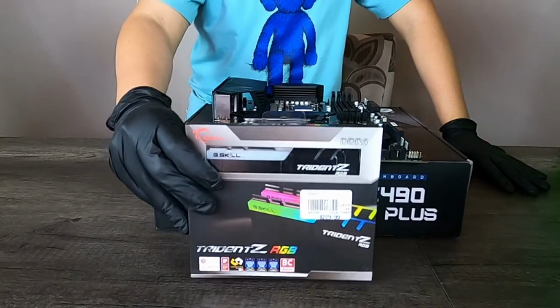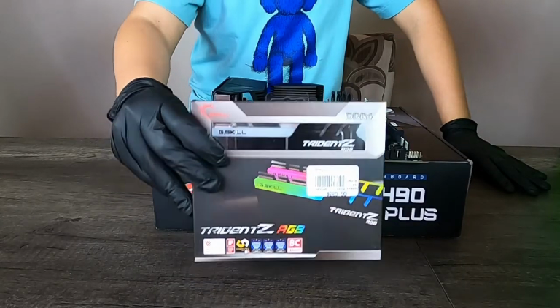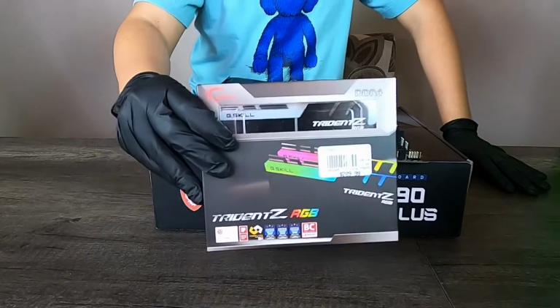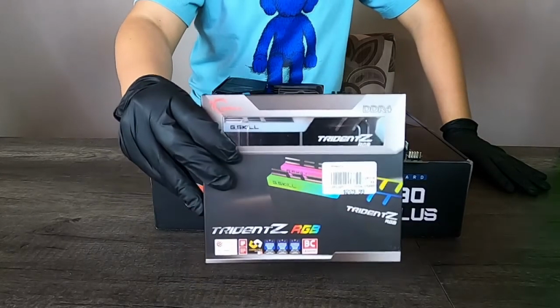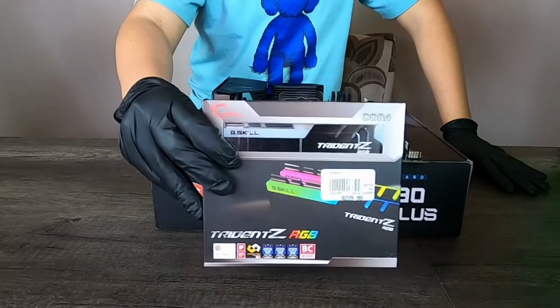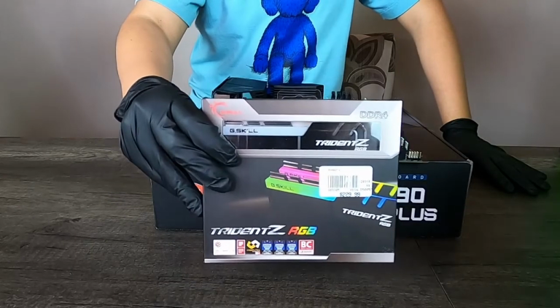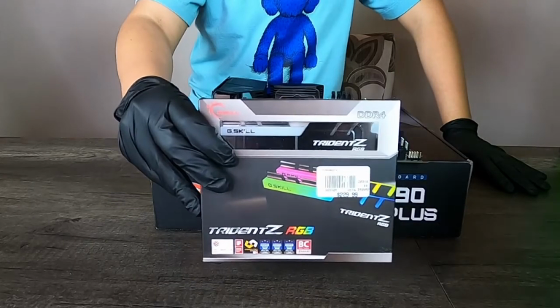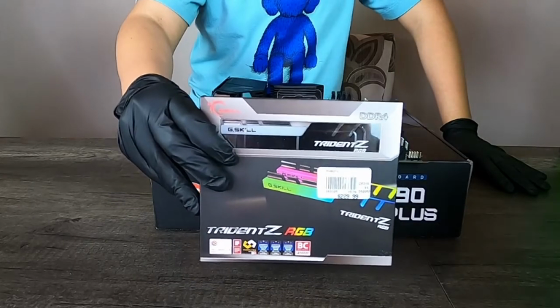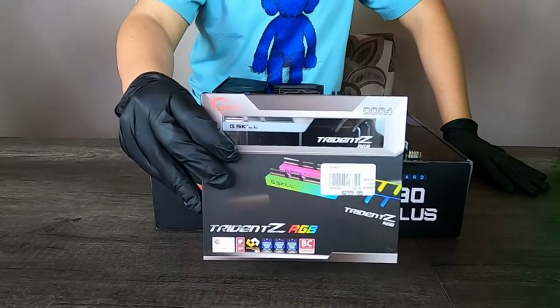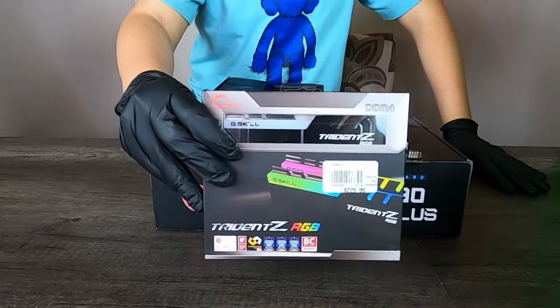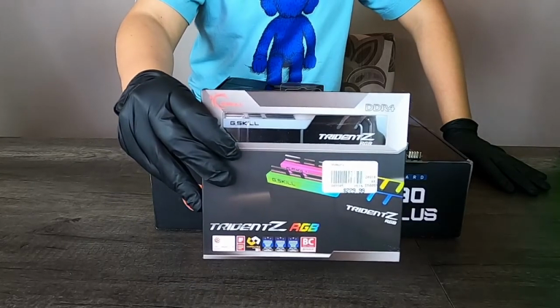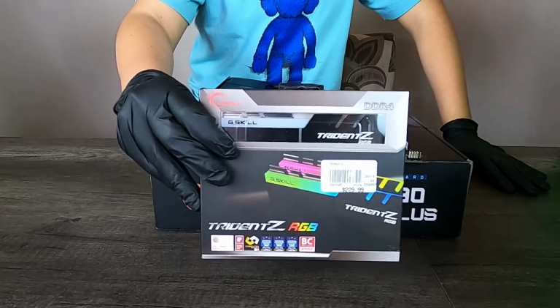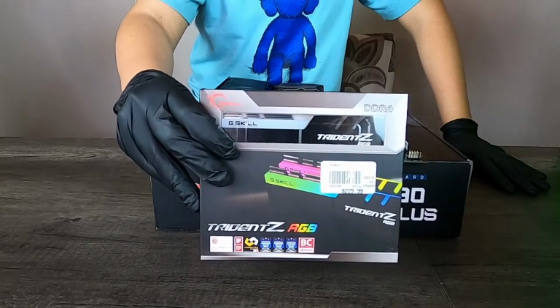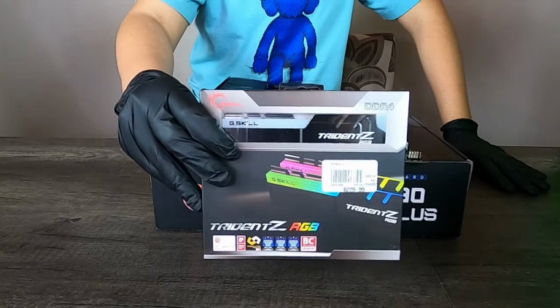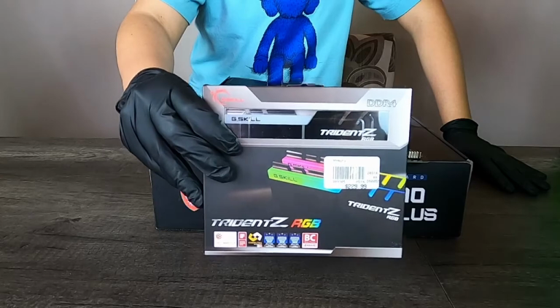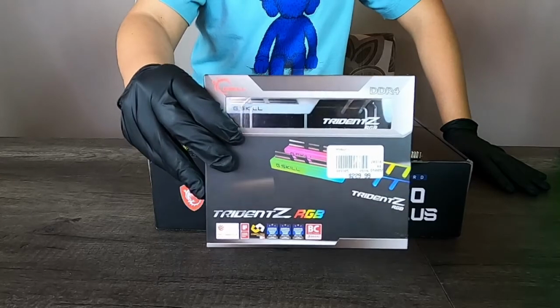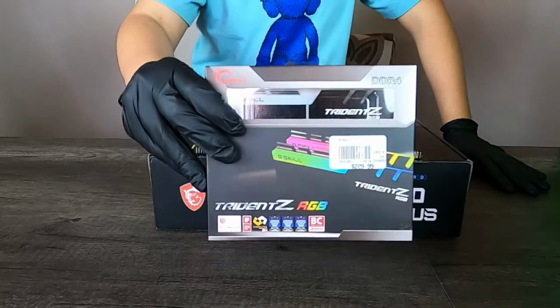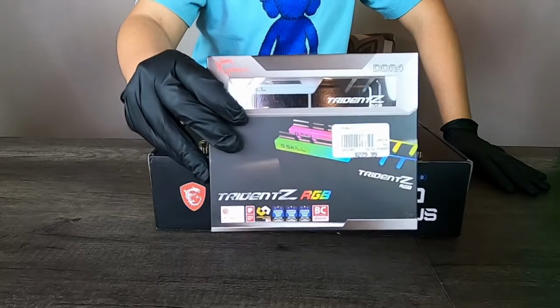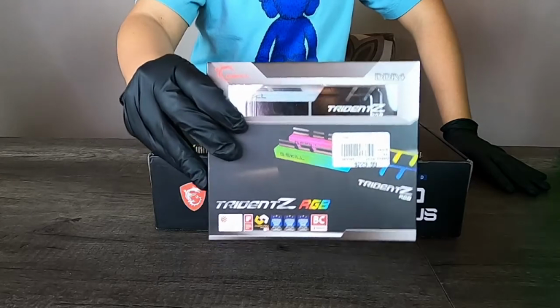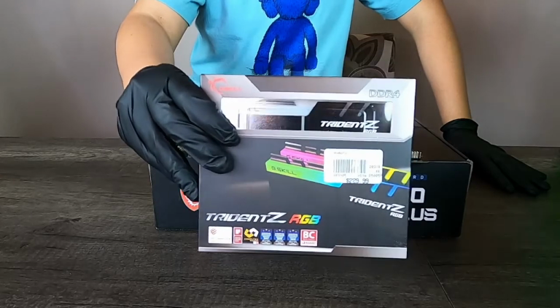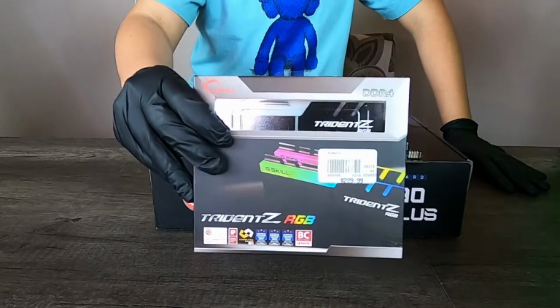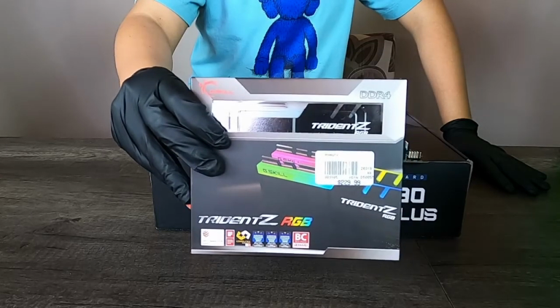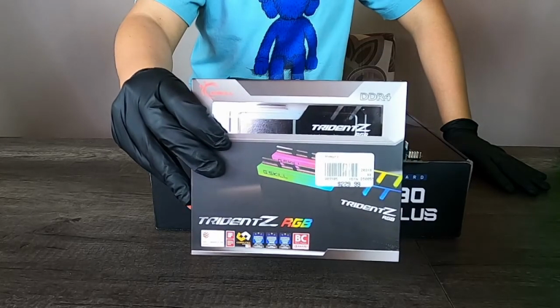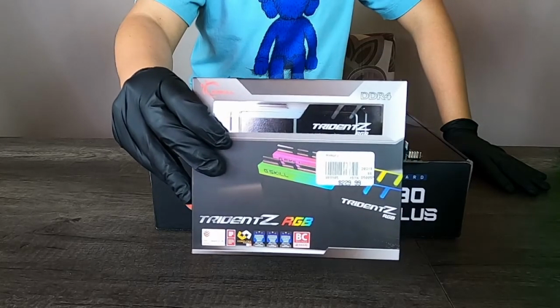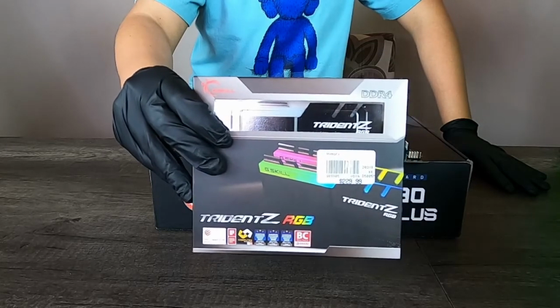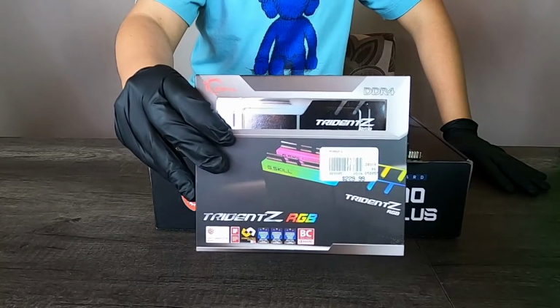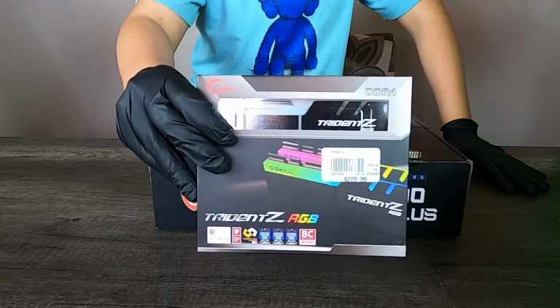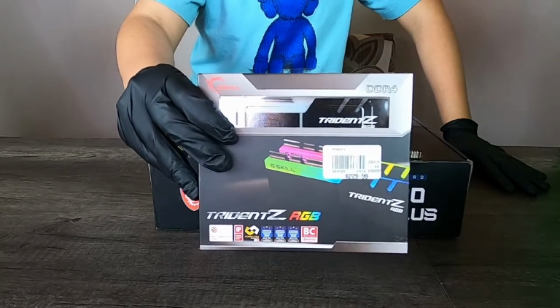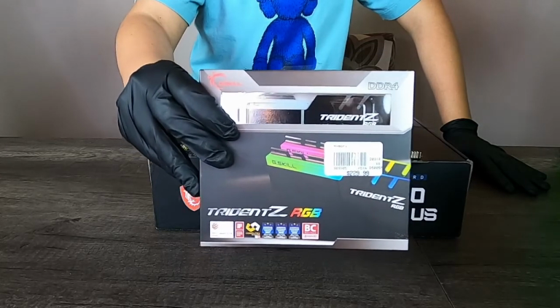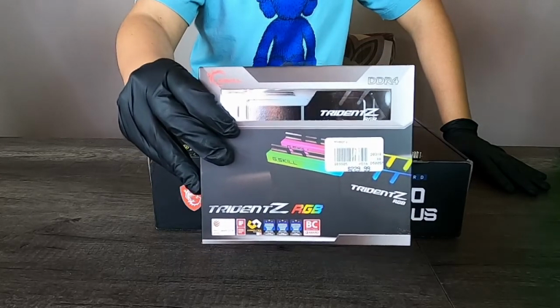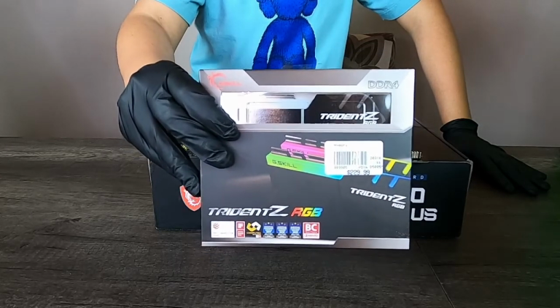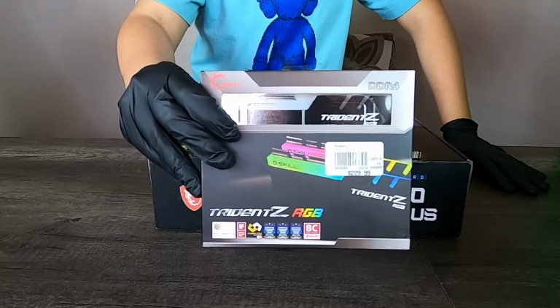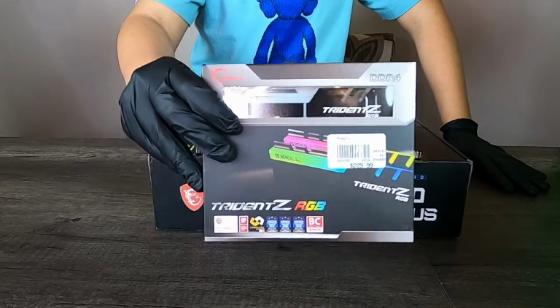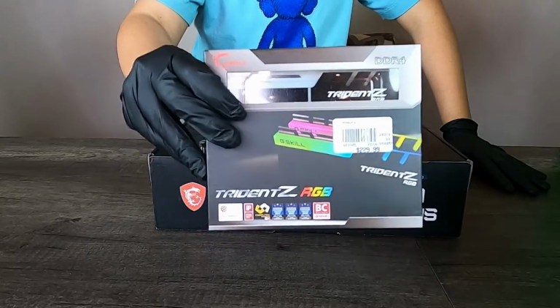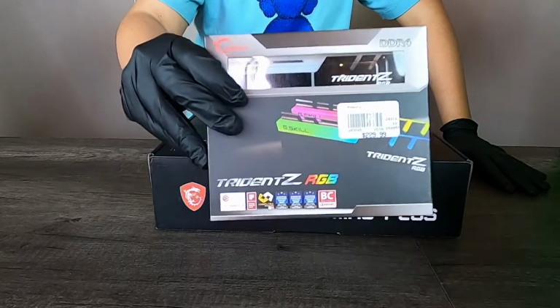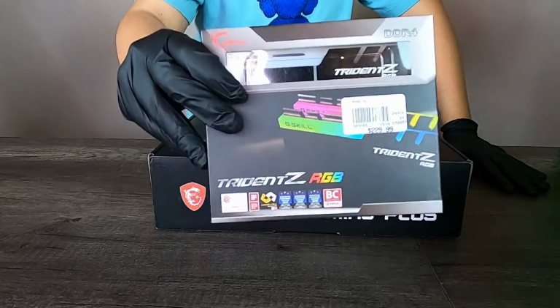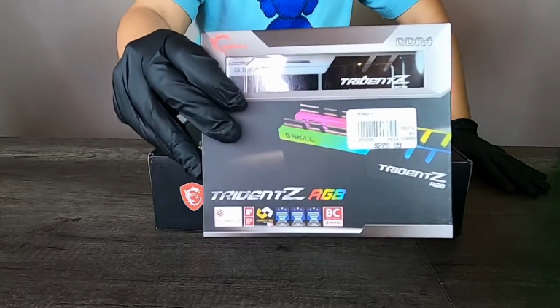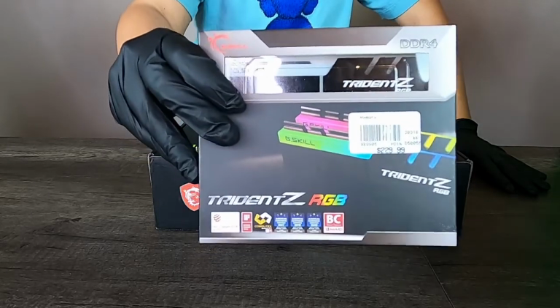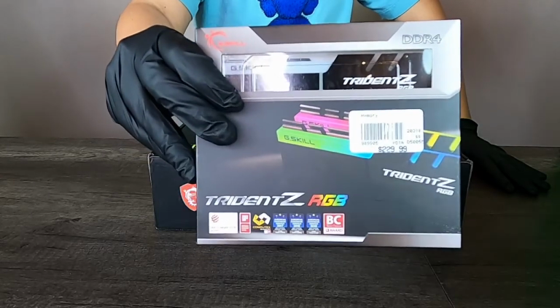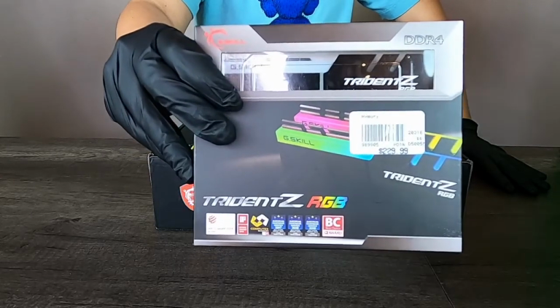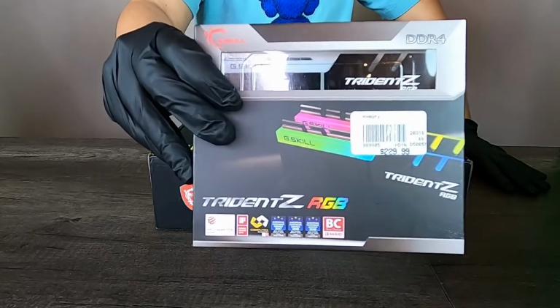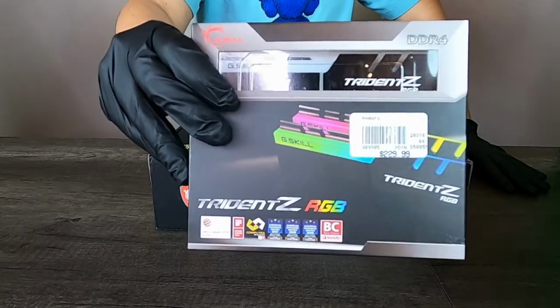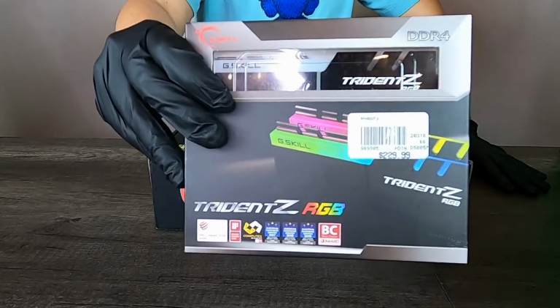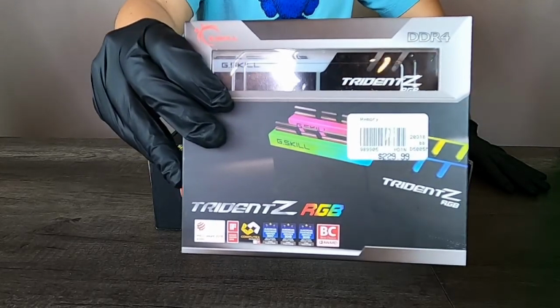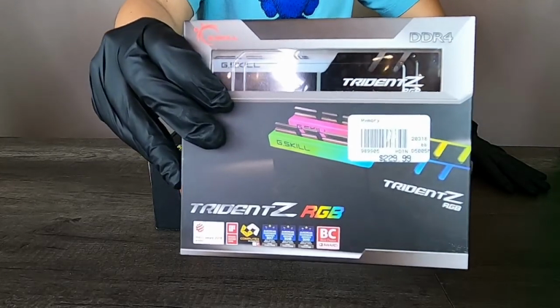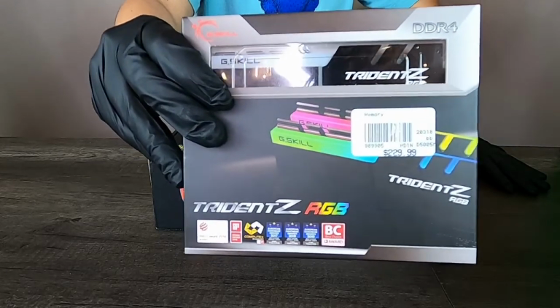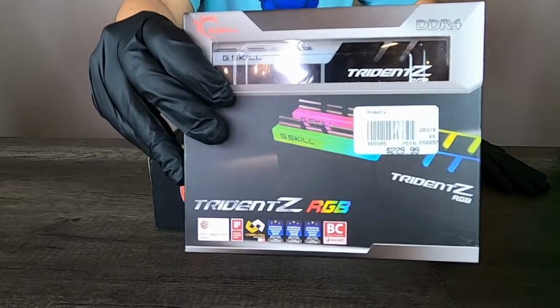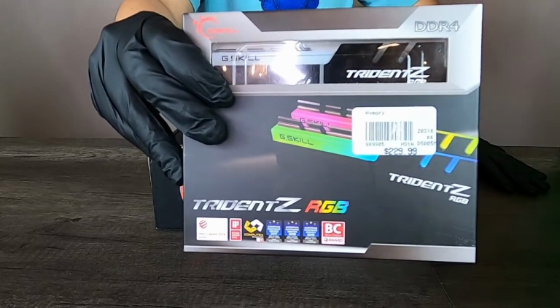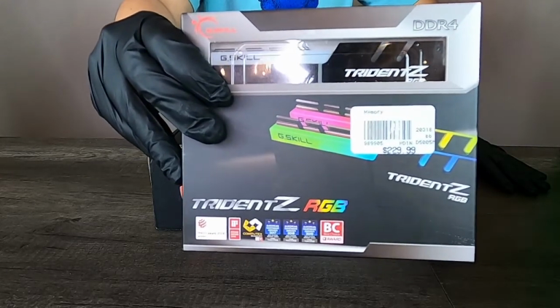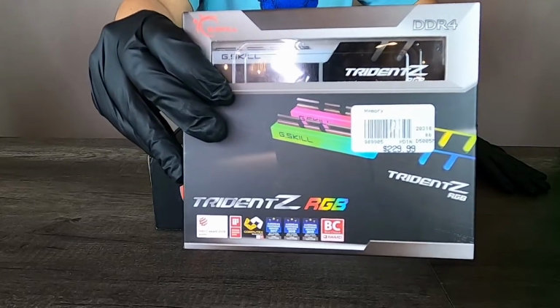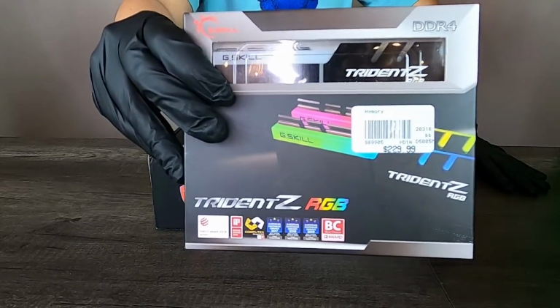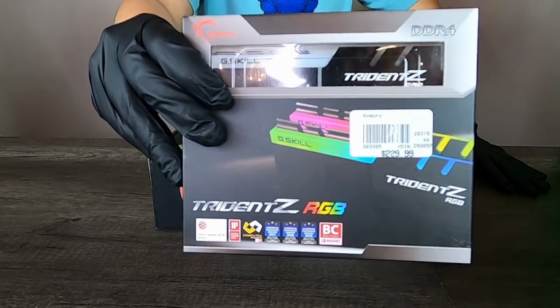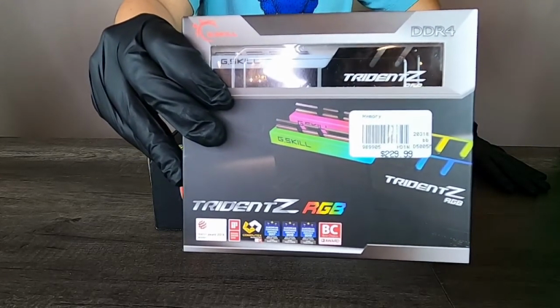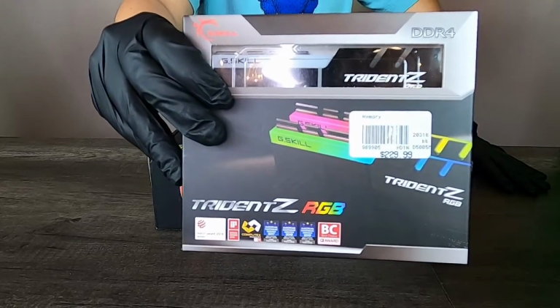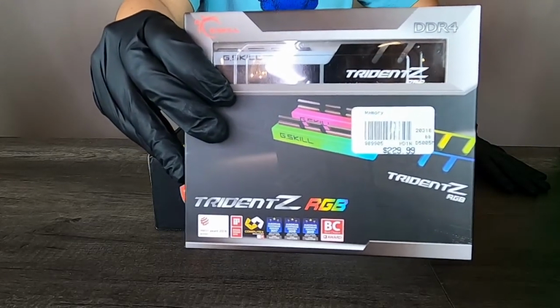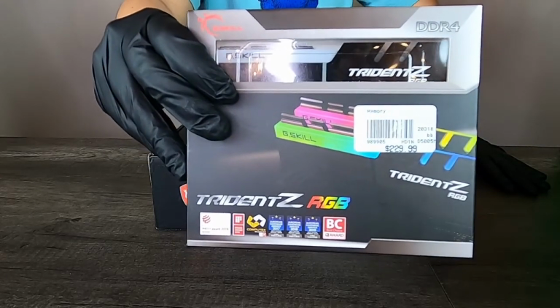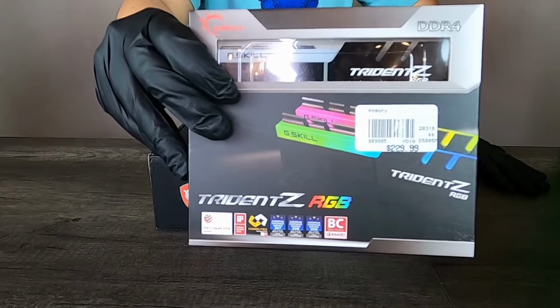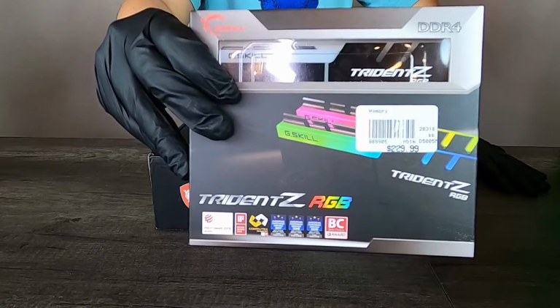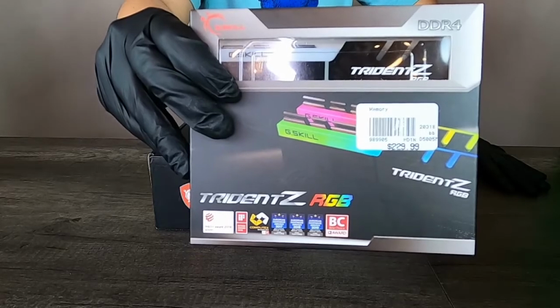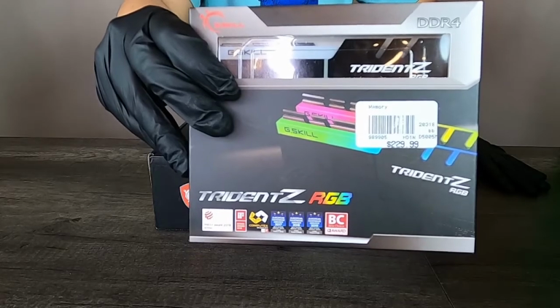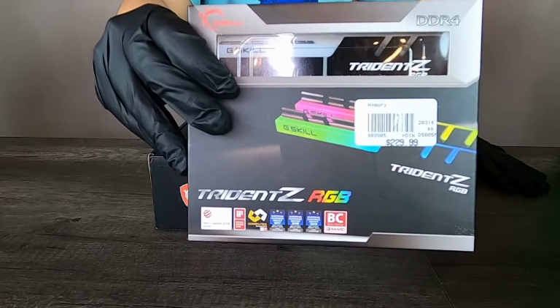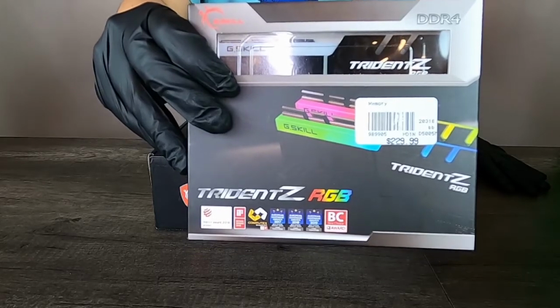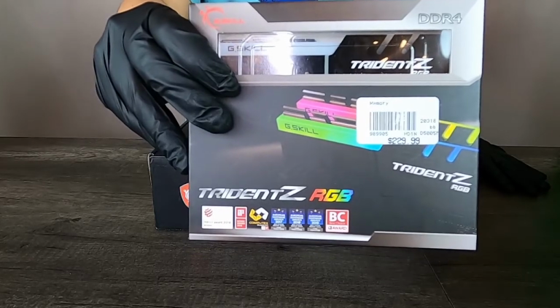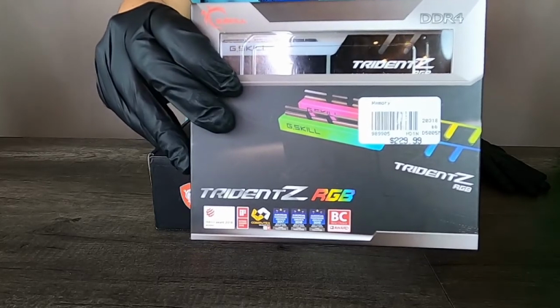Now we're going to install our Trident Z RGB 32GB RAM into our motherboard. Awesome, let's do it!